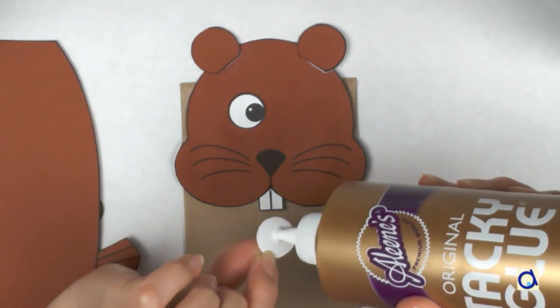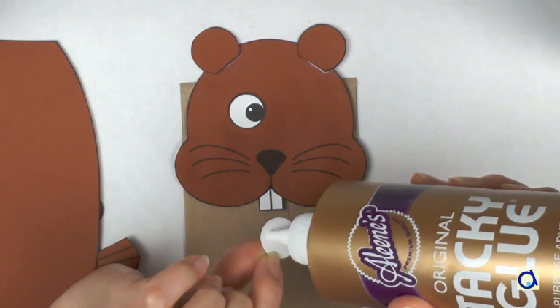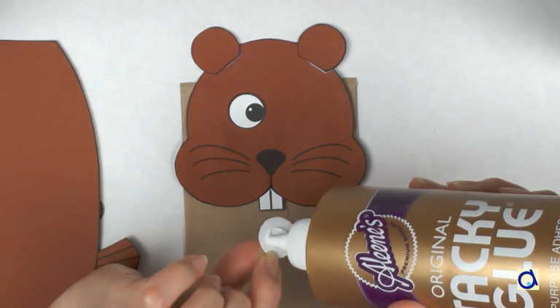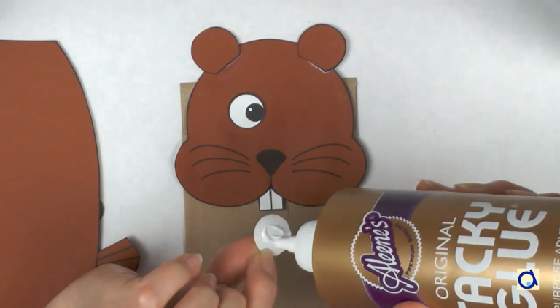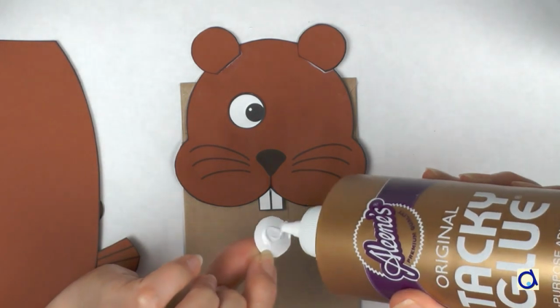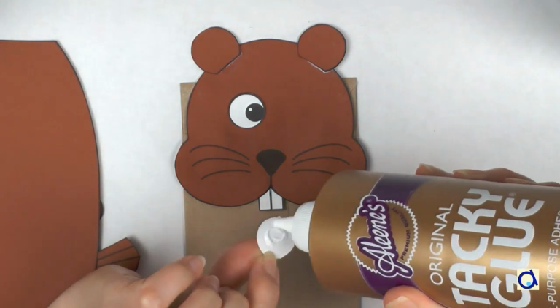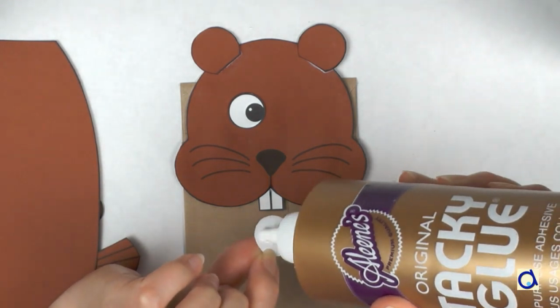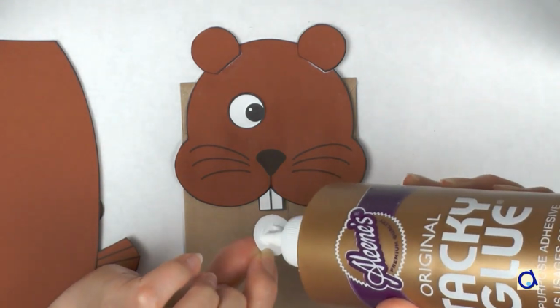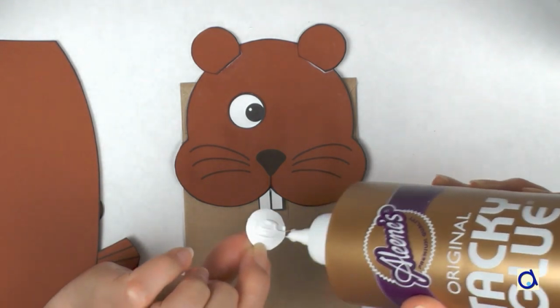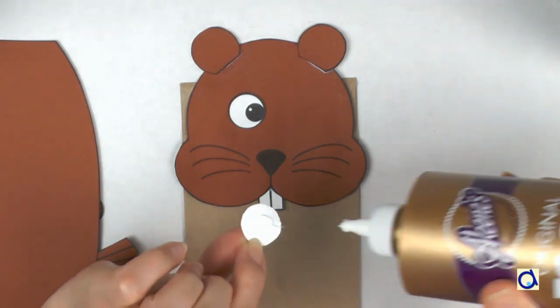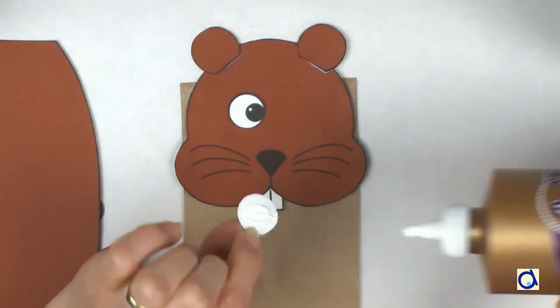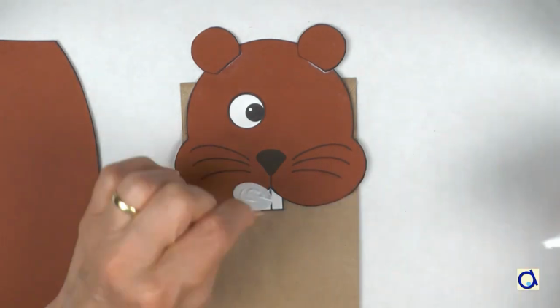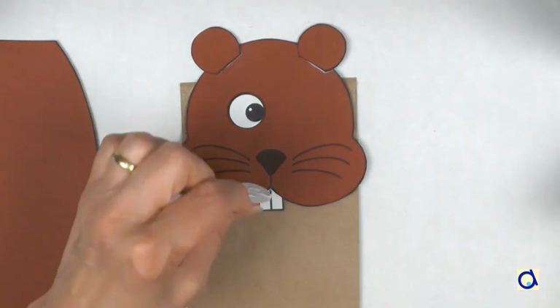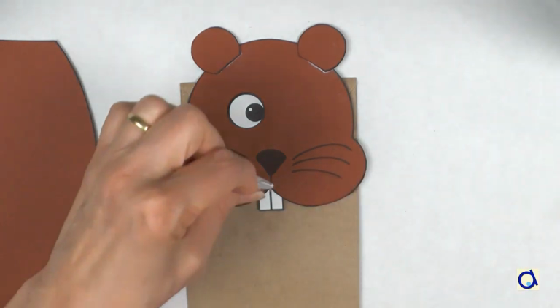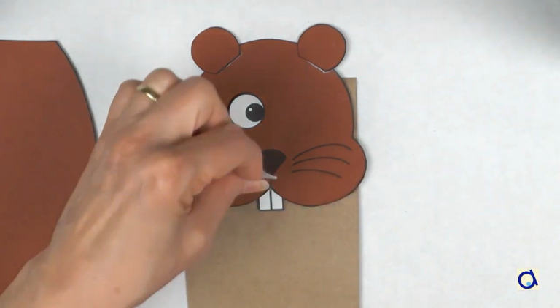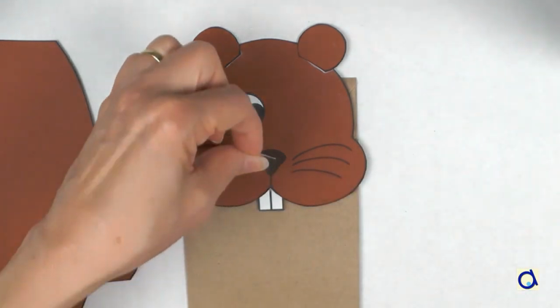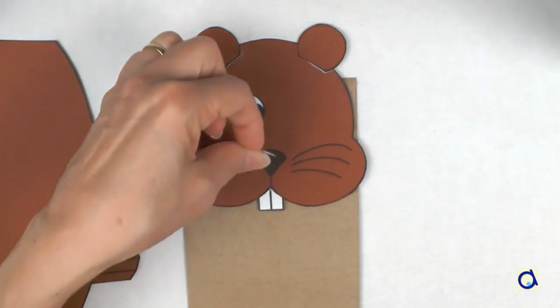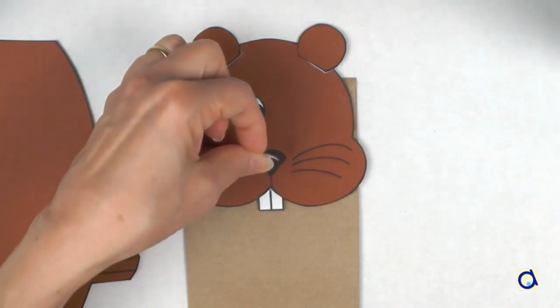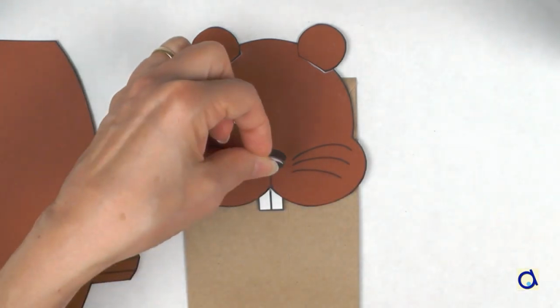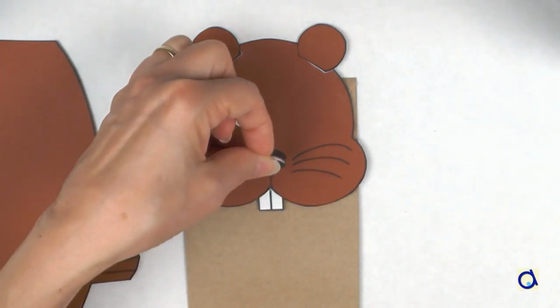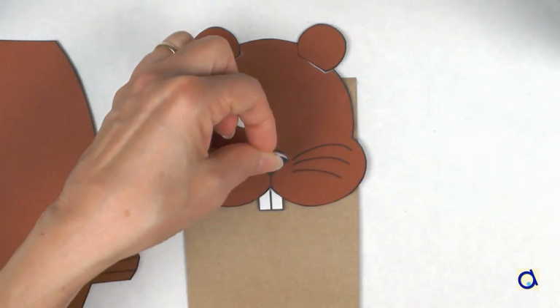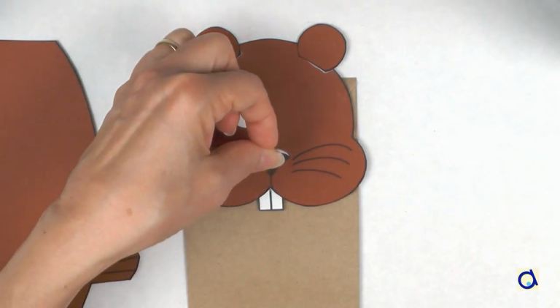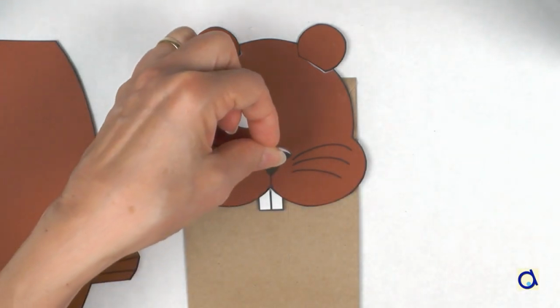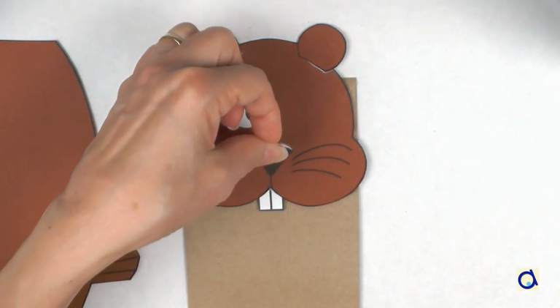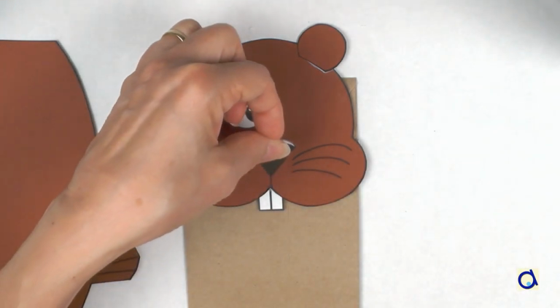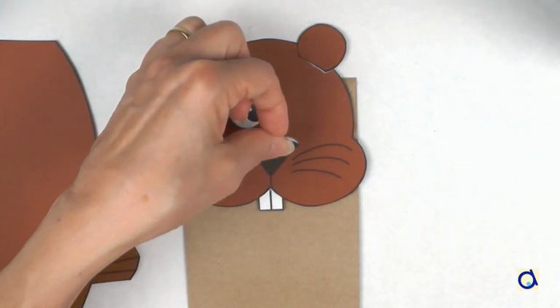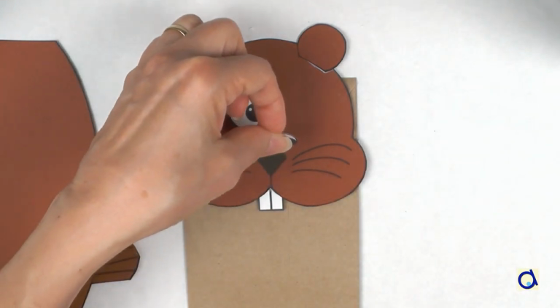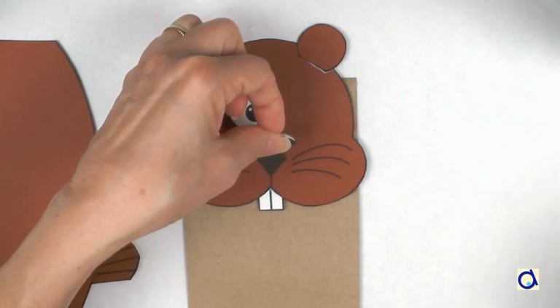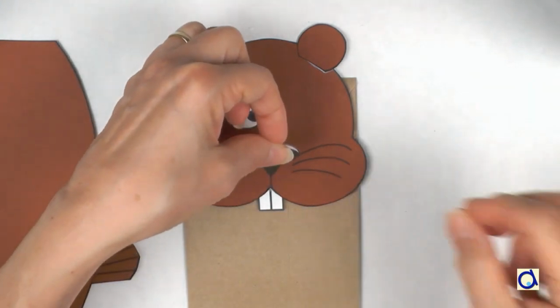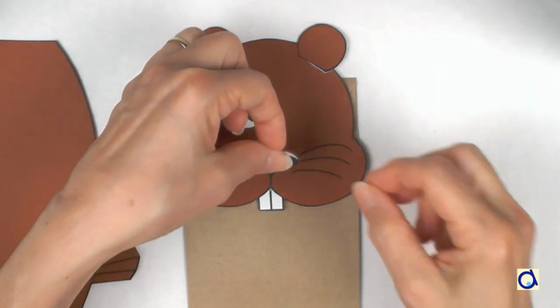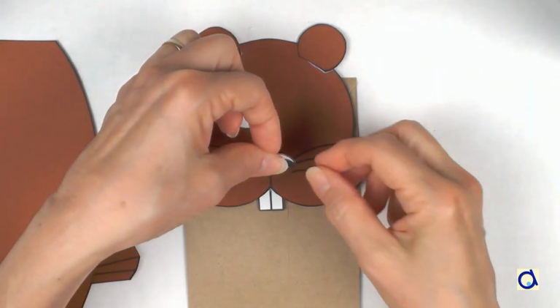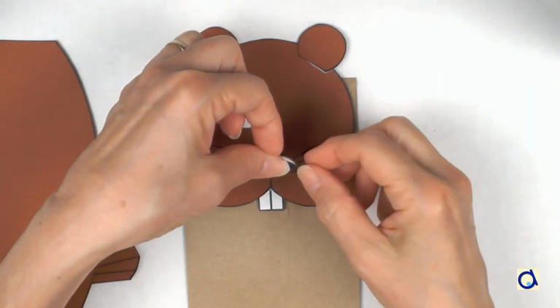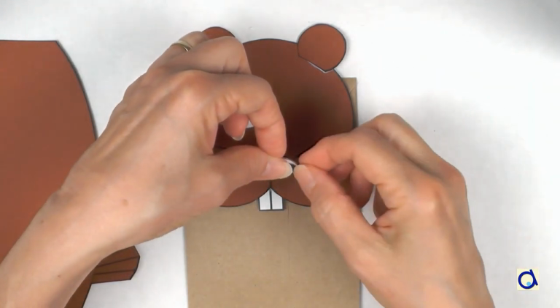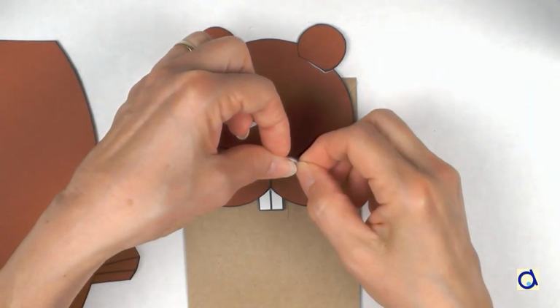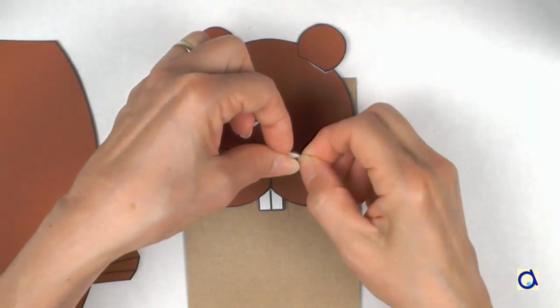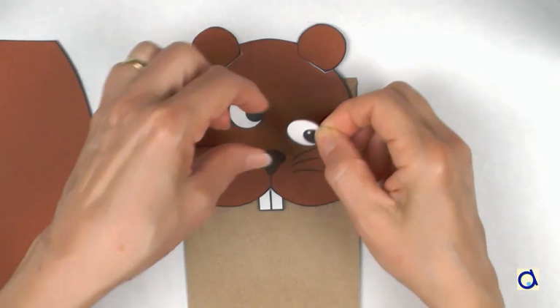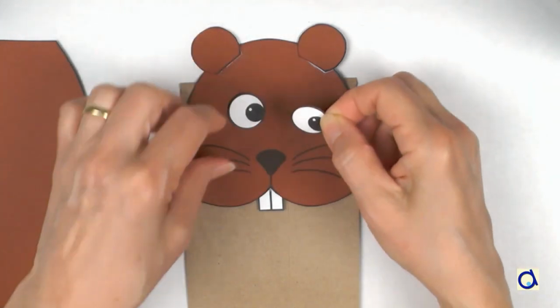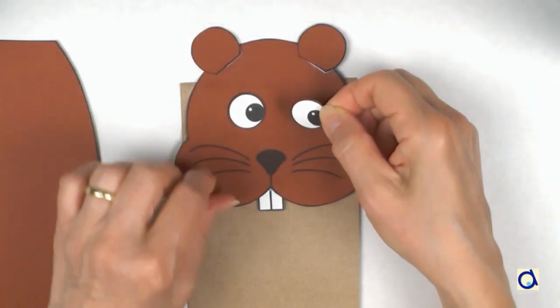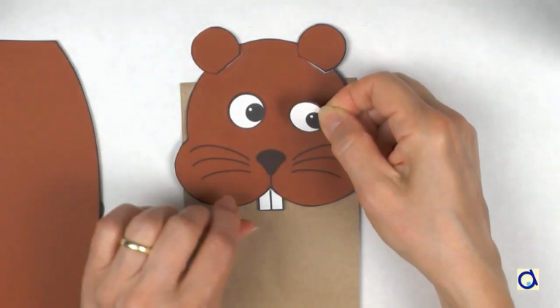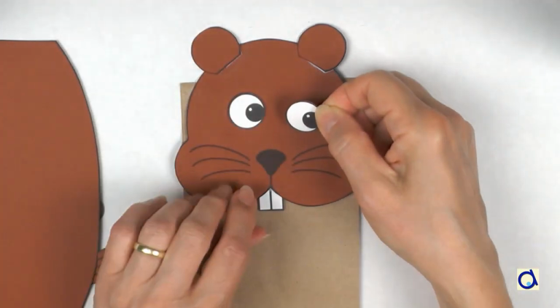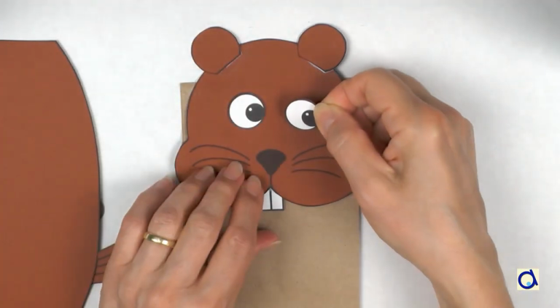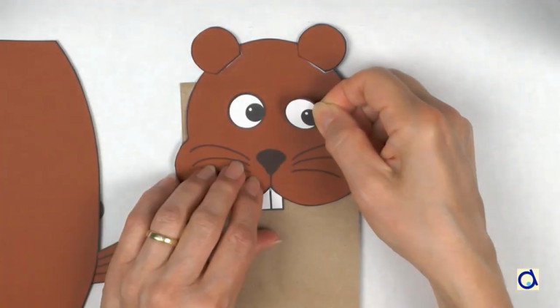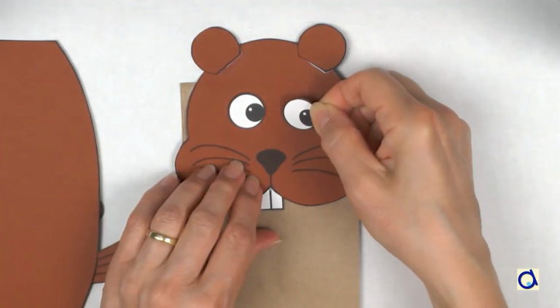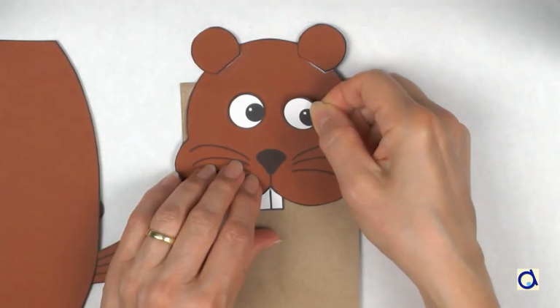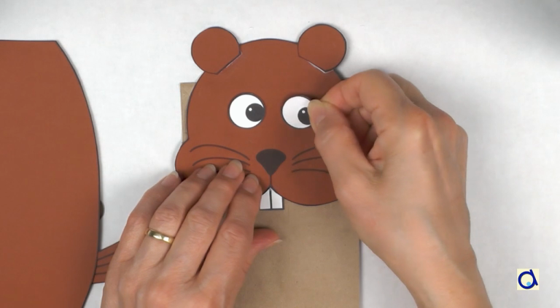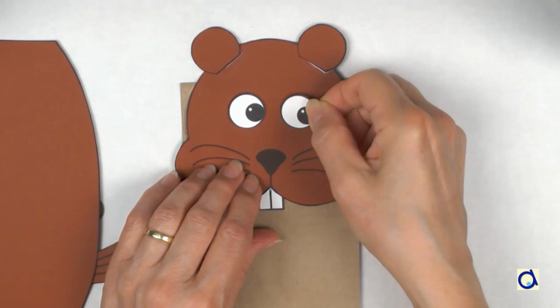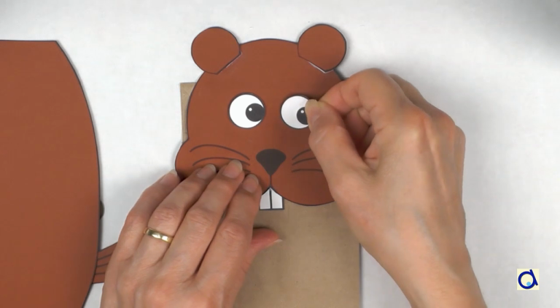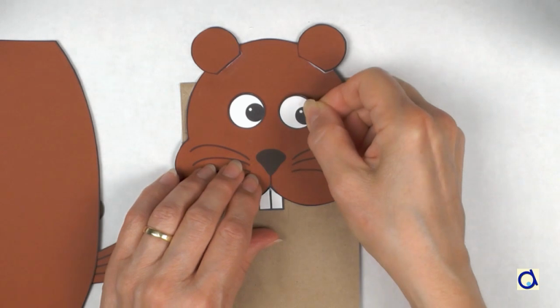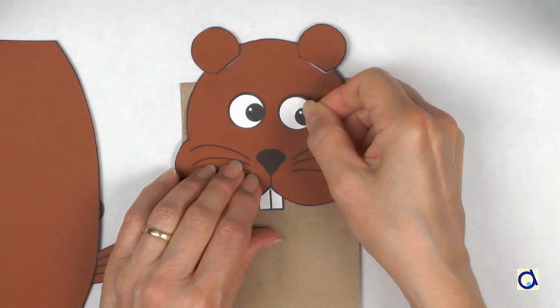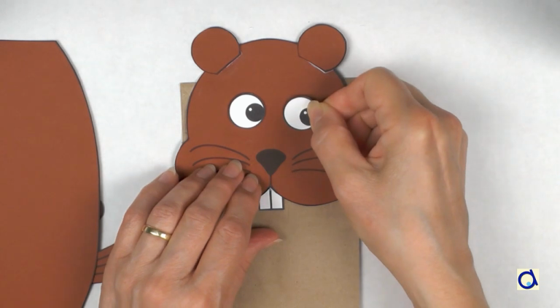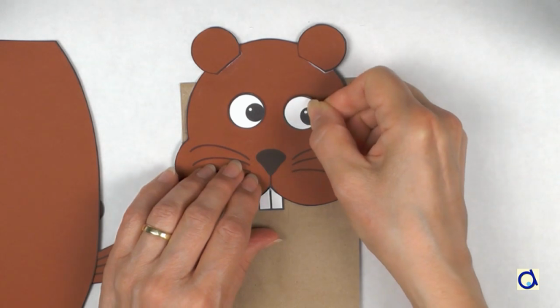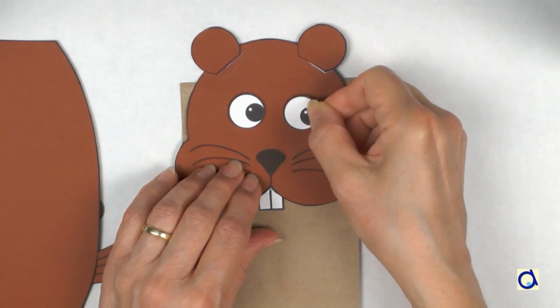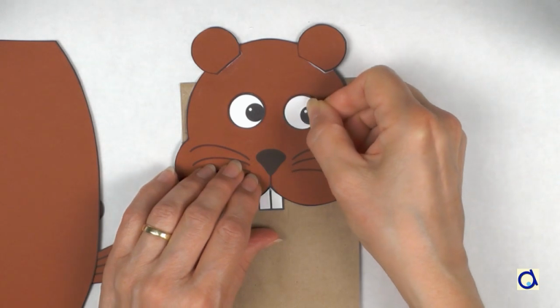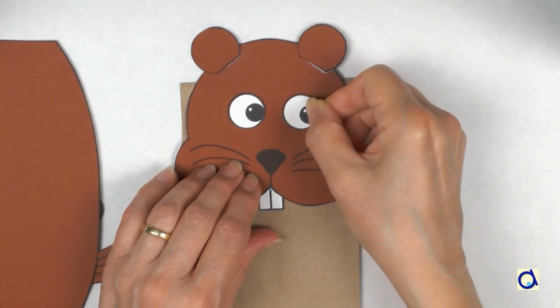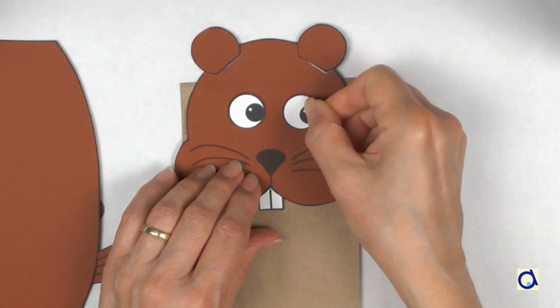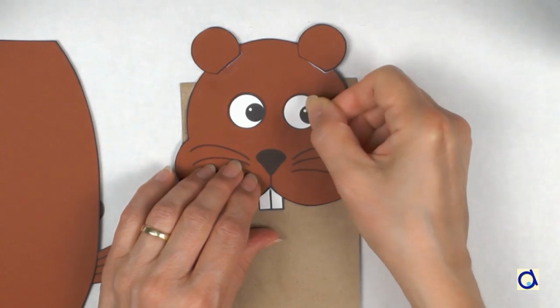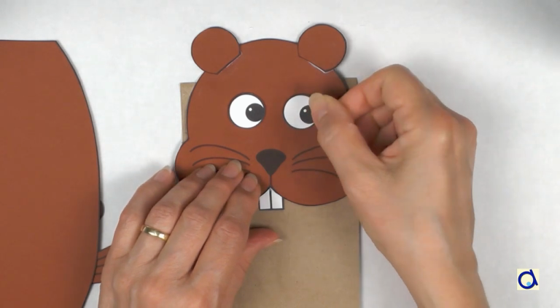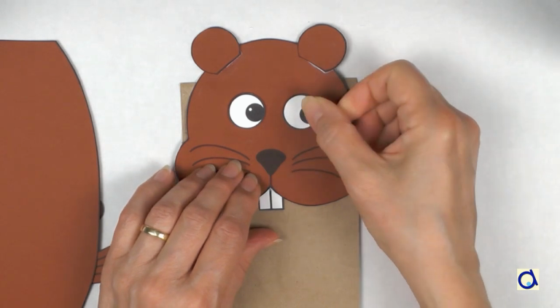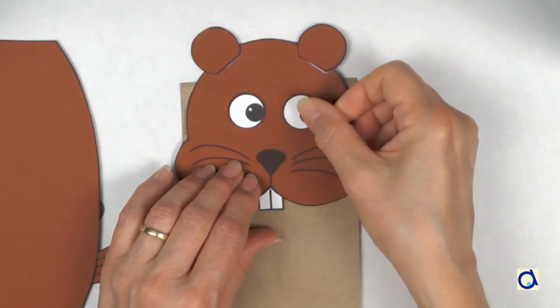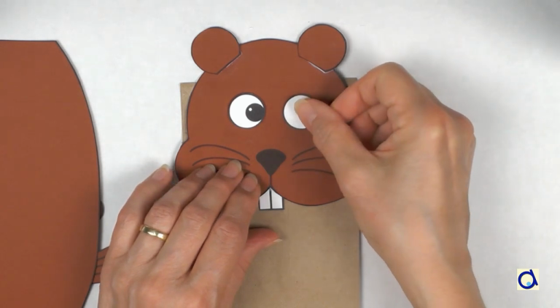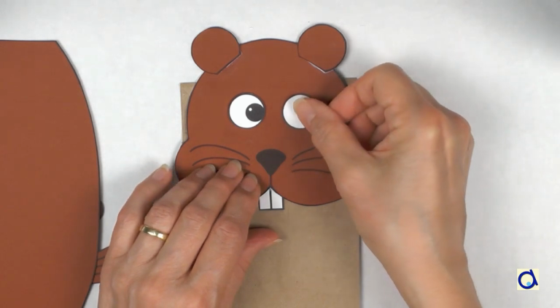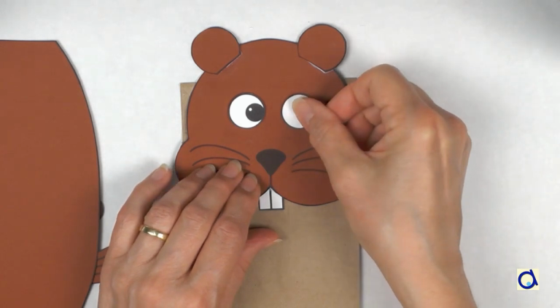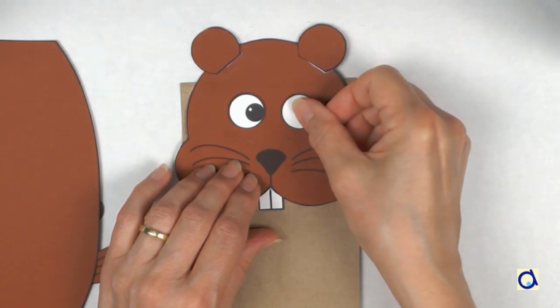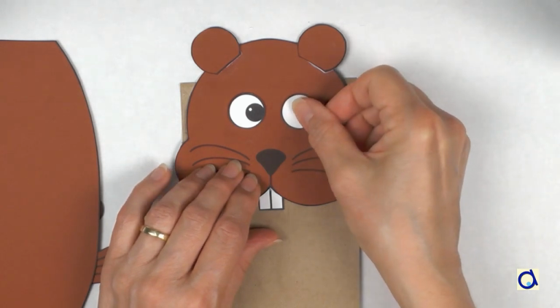You can make them look in the direction you want. If you prefer, you can even make your beaver cross-eyed.